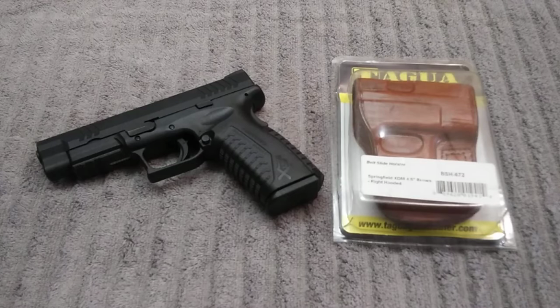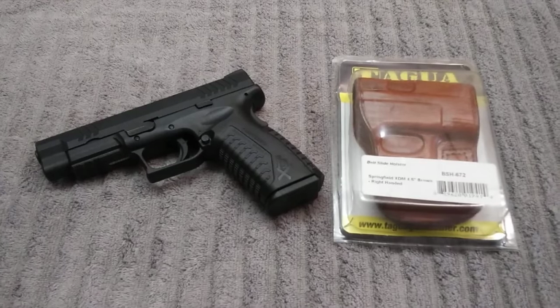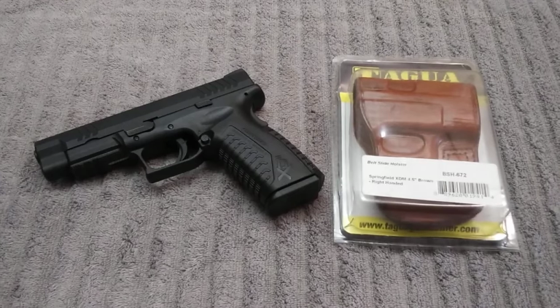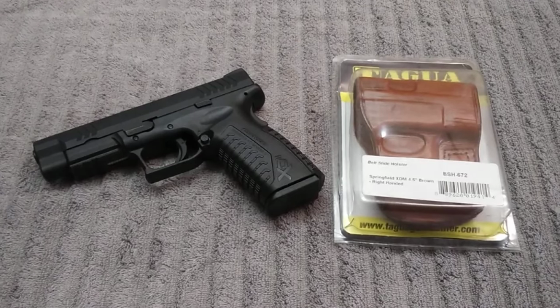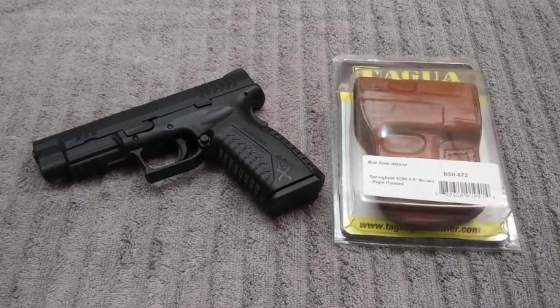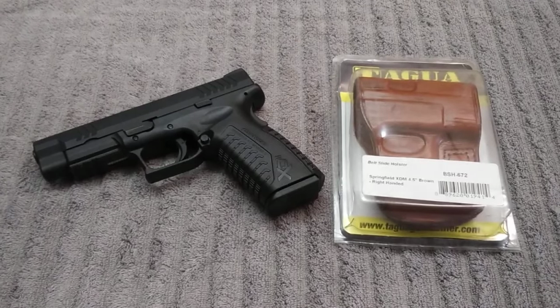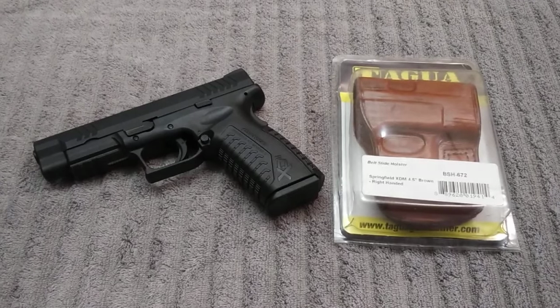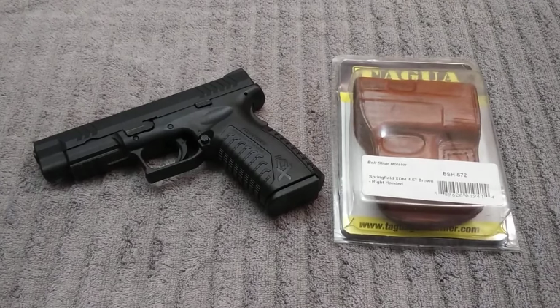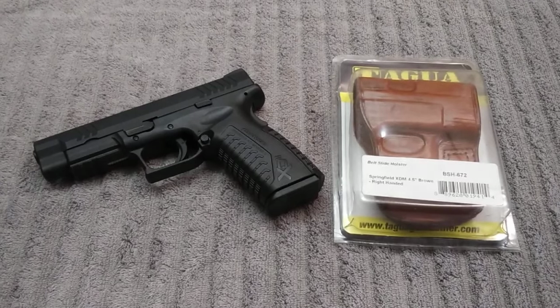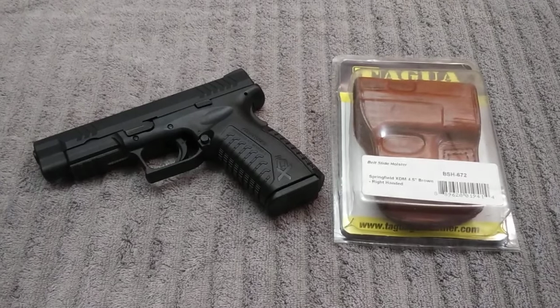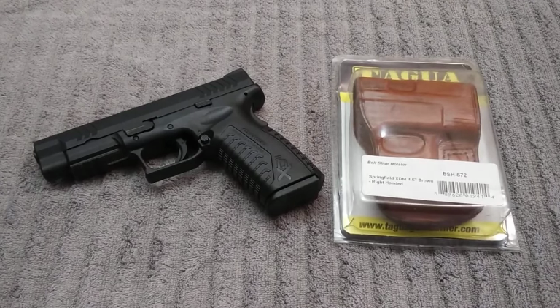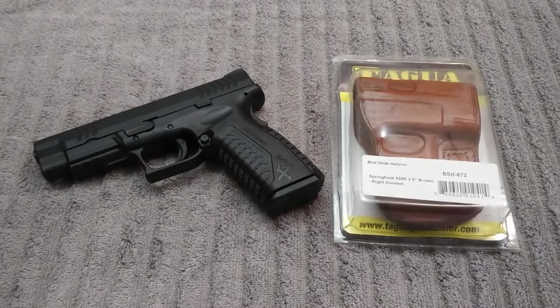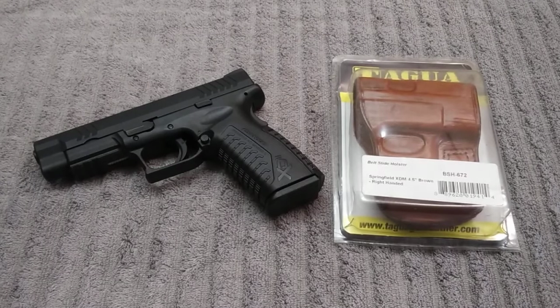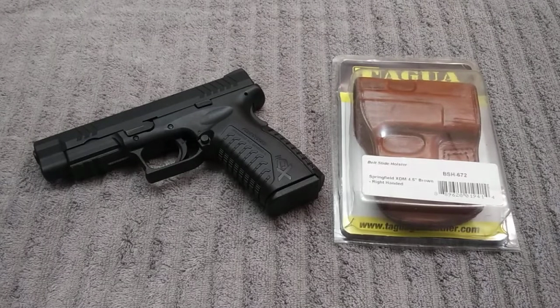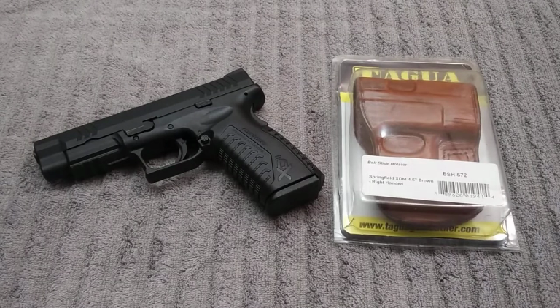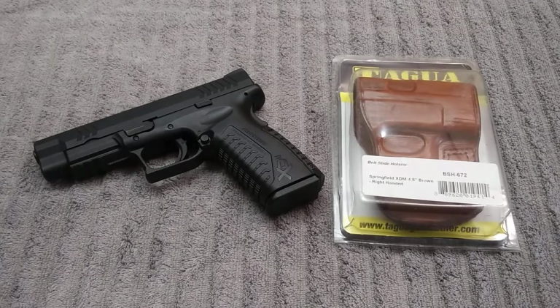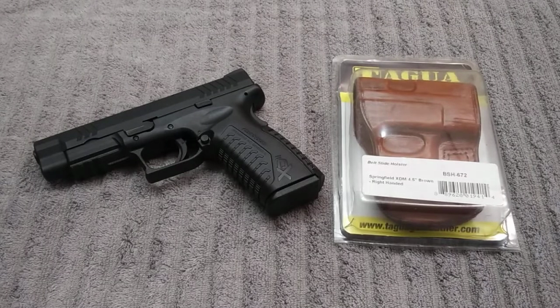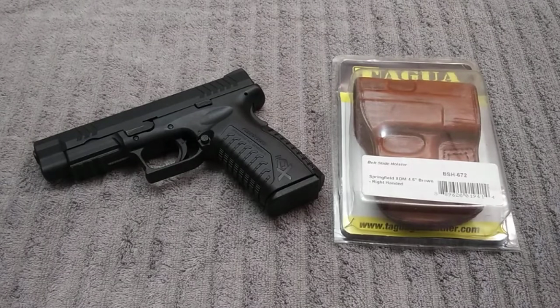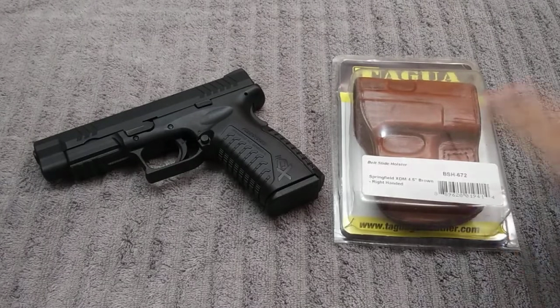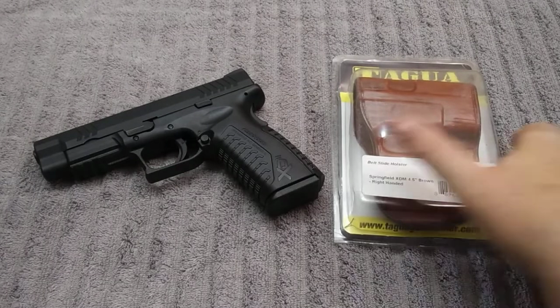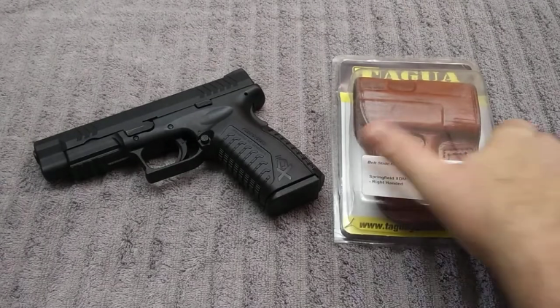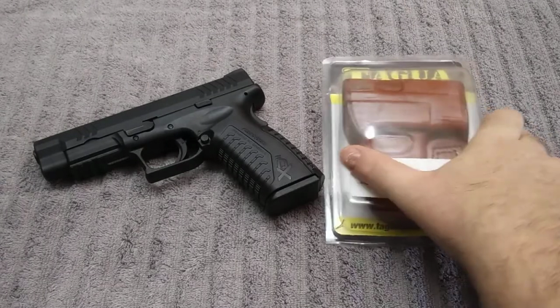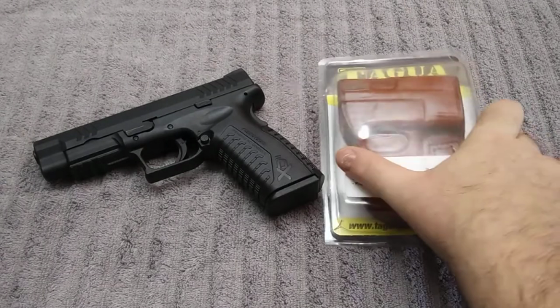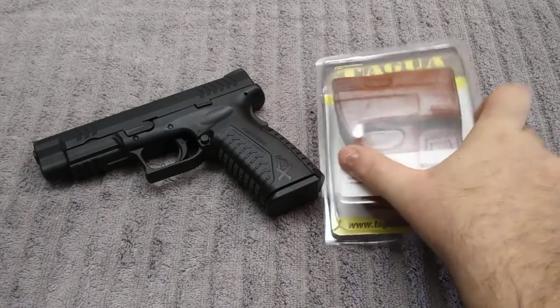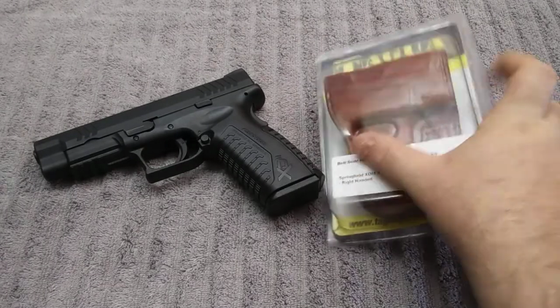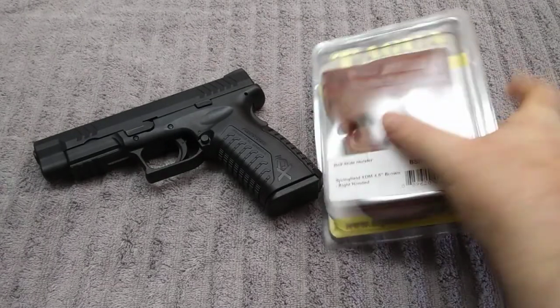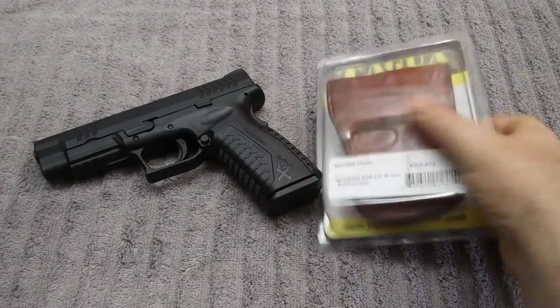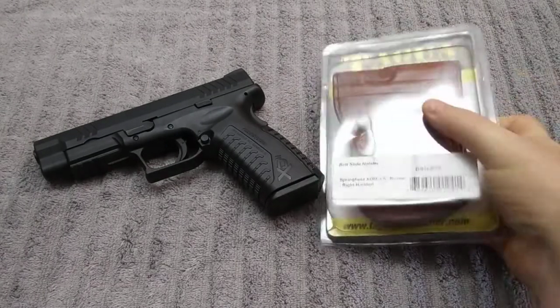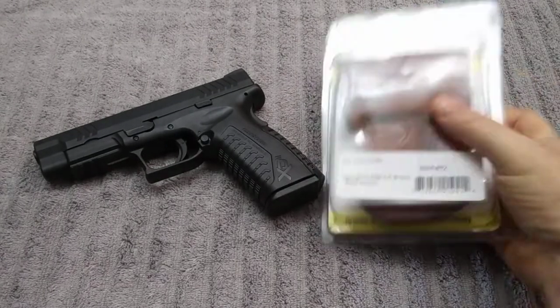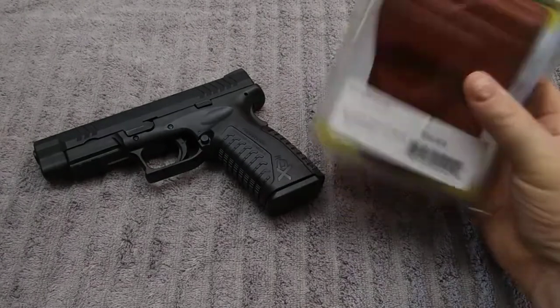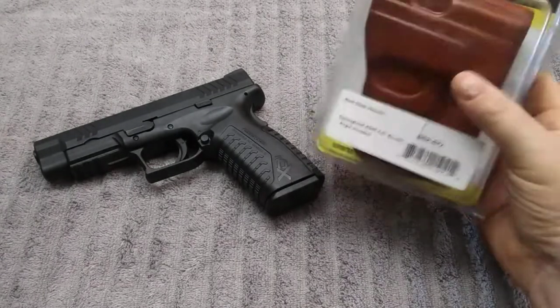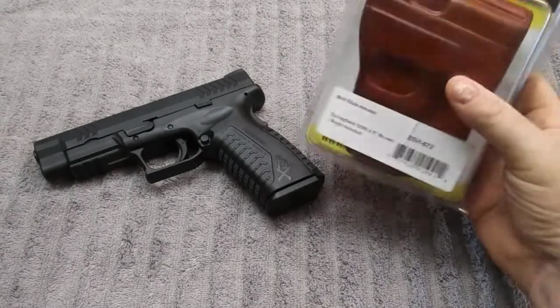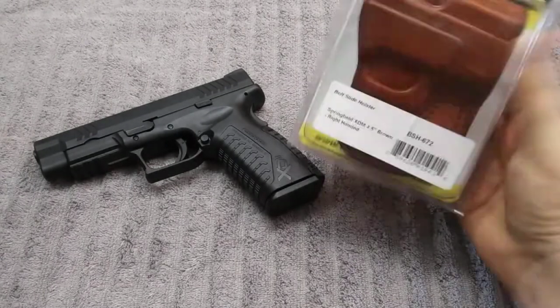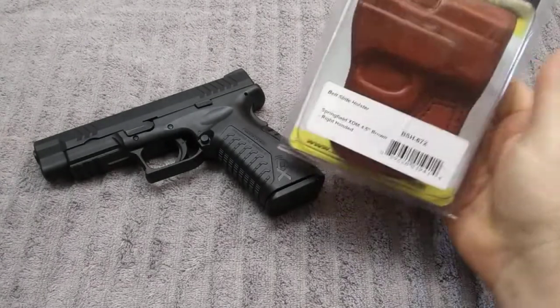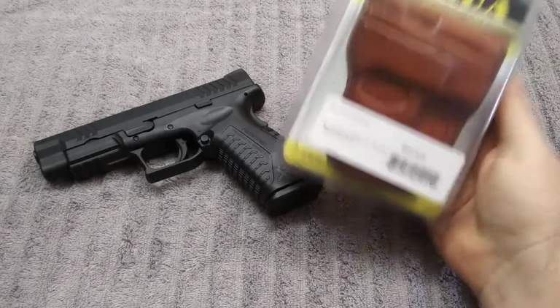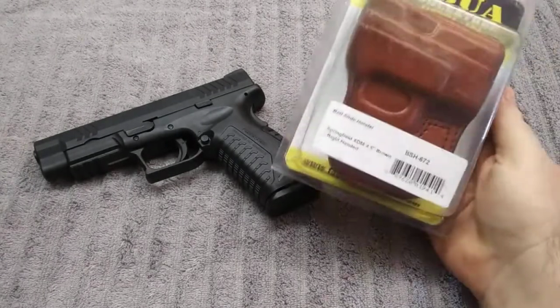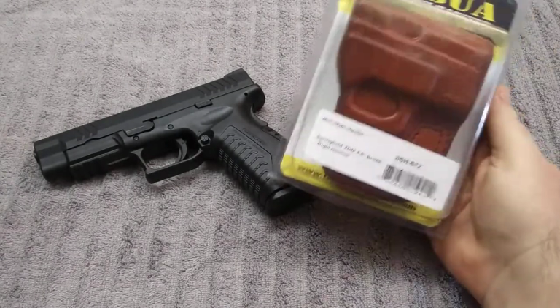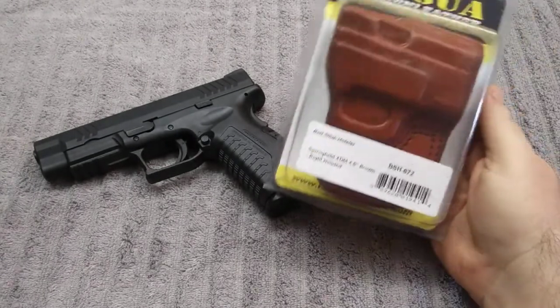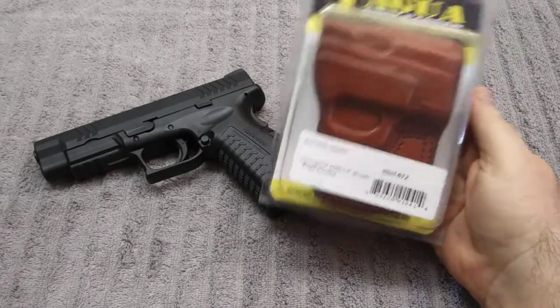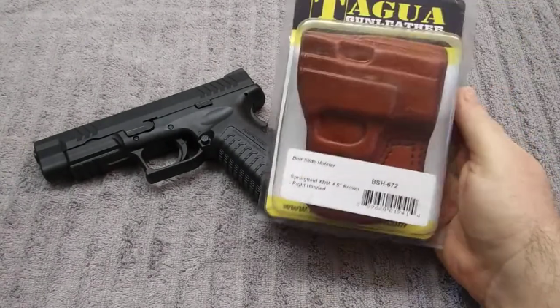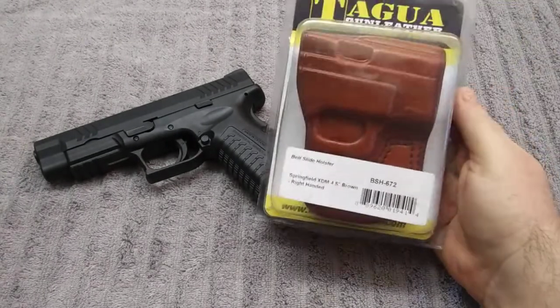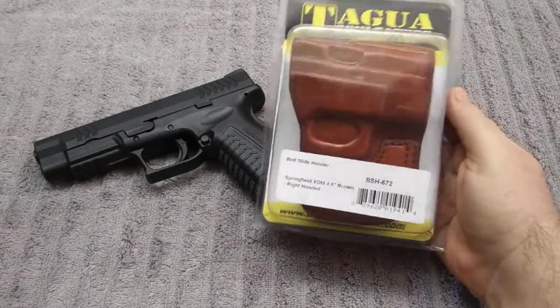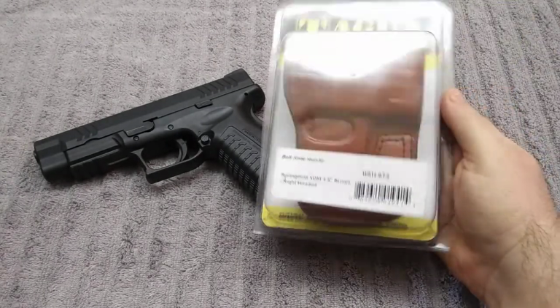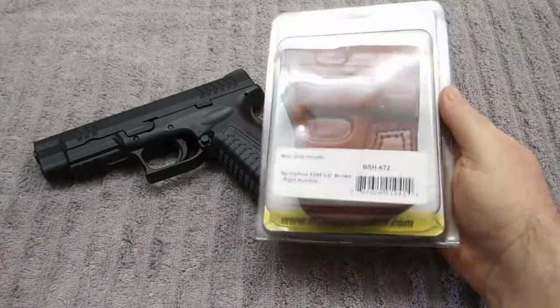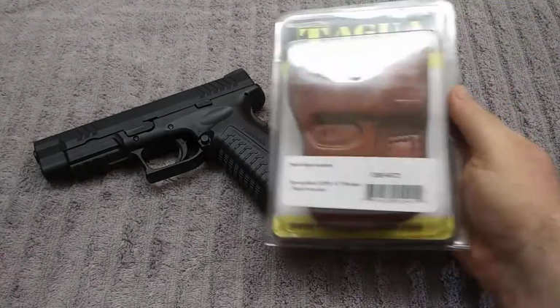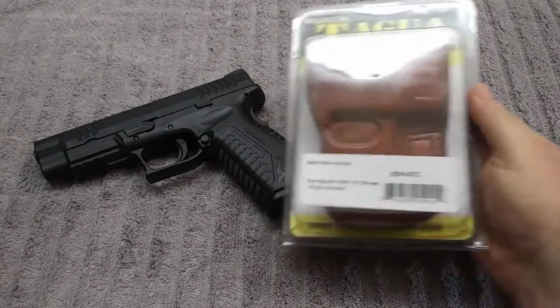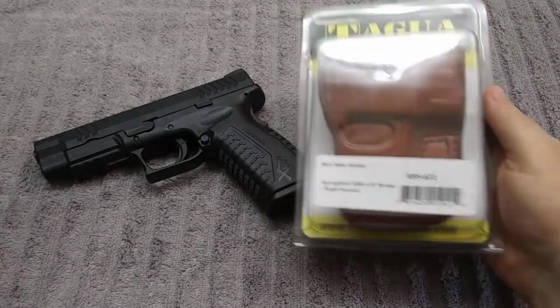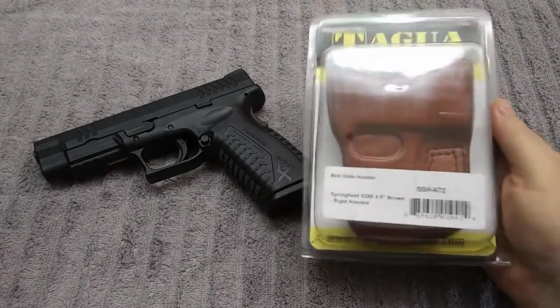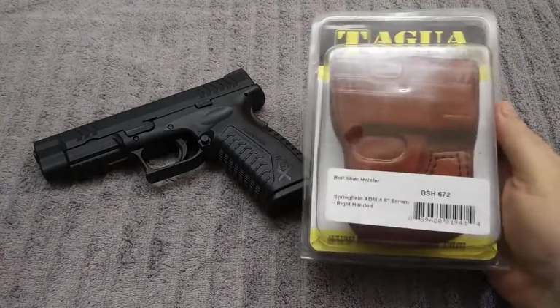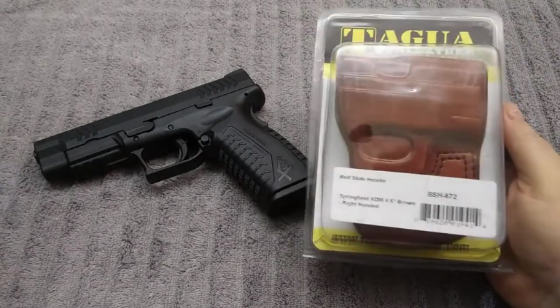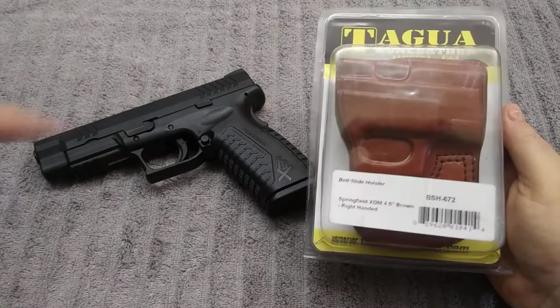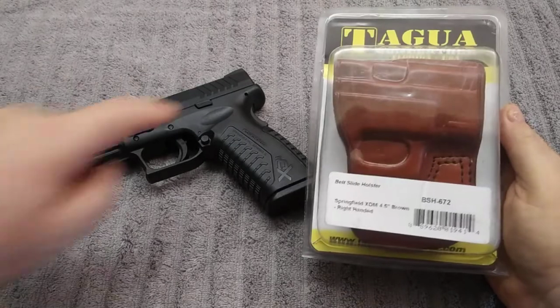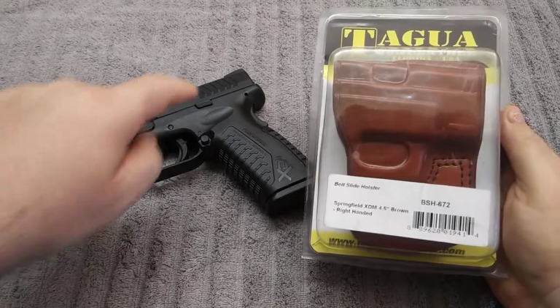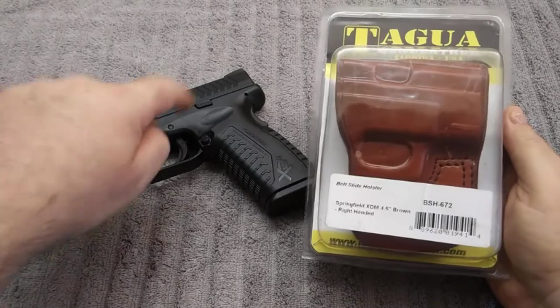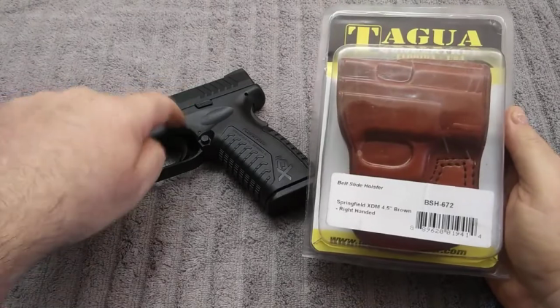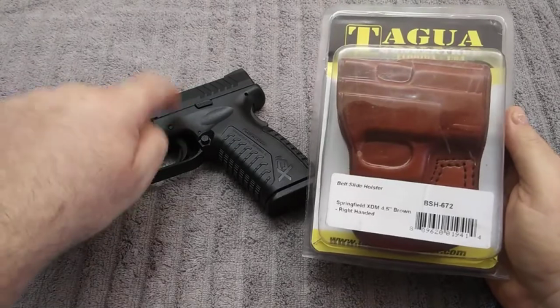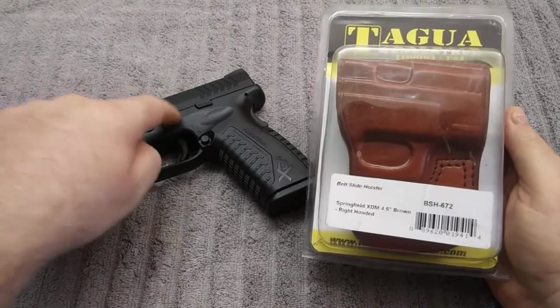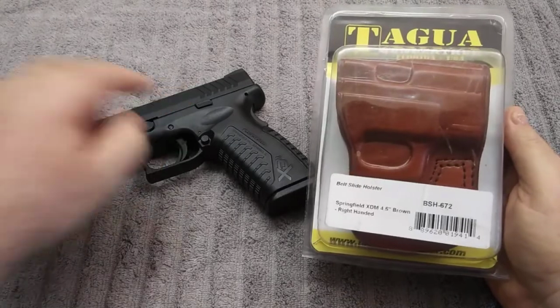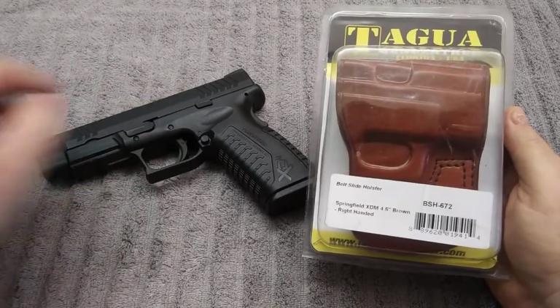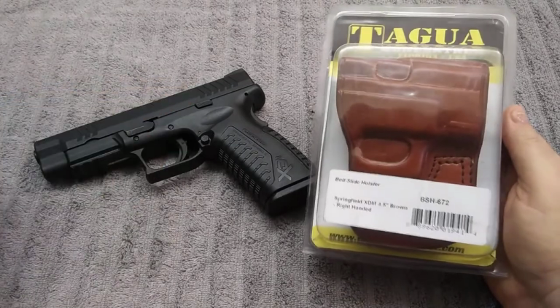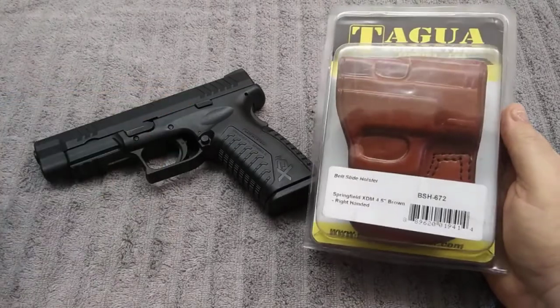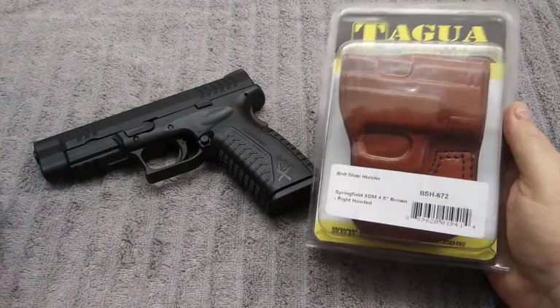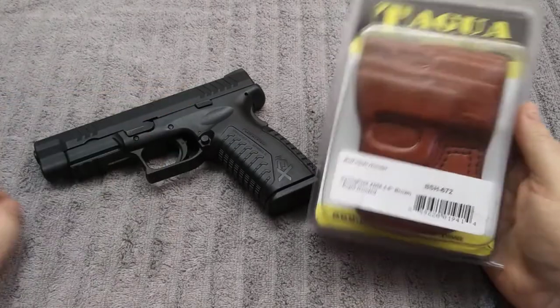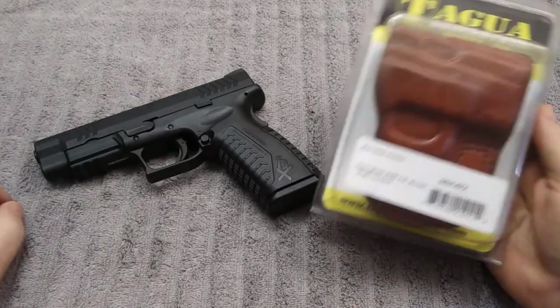Hey guys, I just want to do a quick review on this leather holster I picked up for my XDM 10mm.